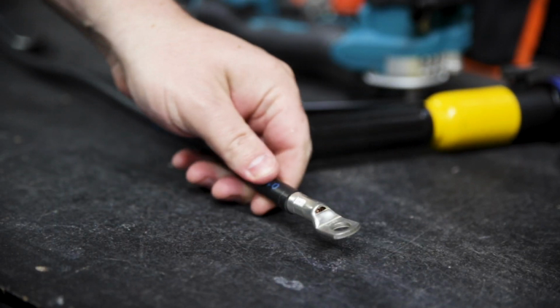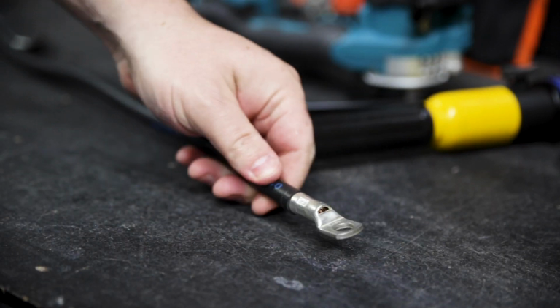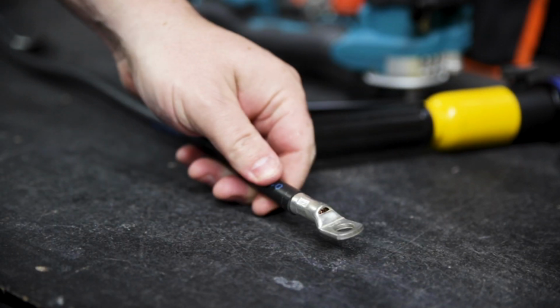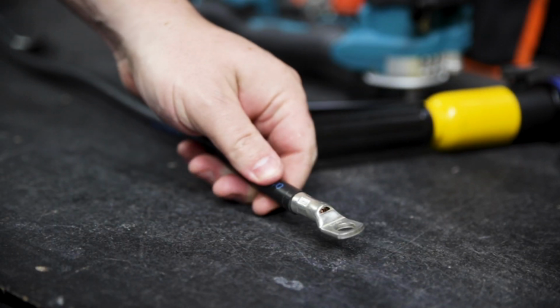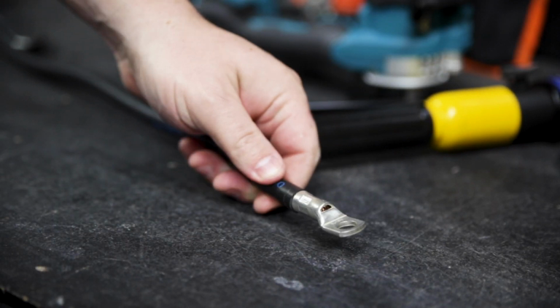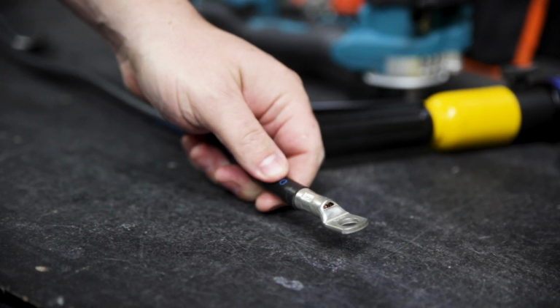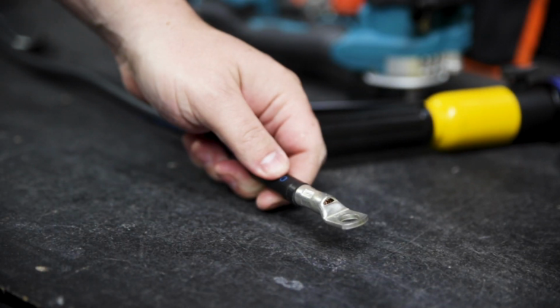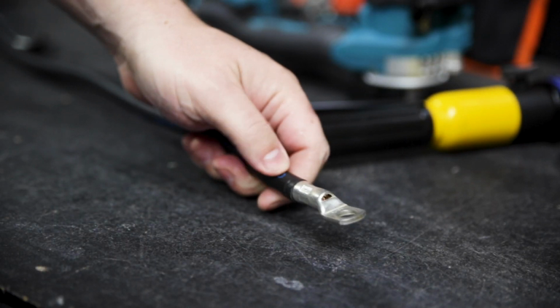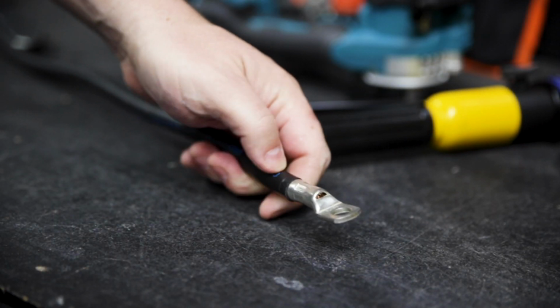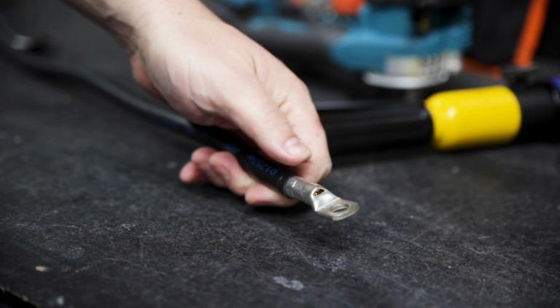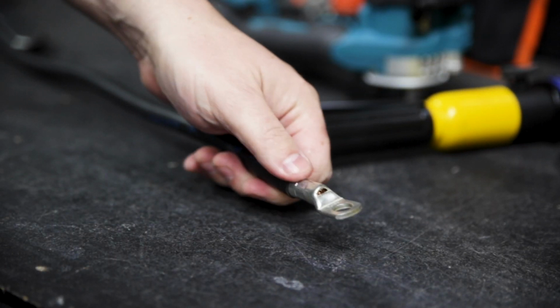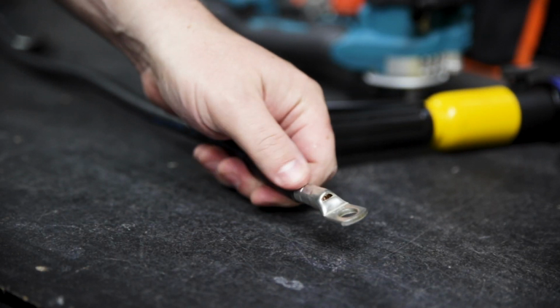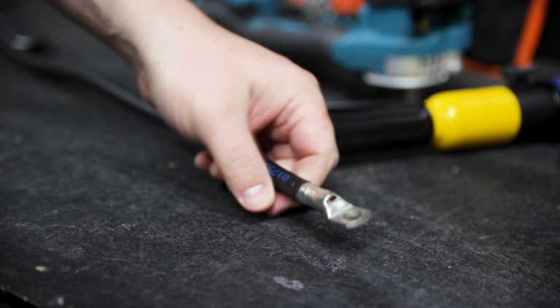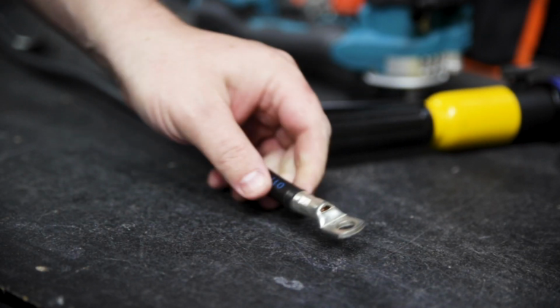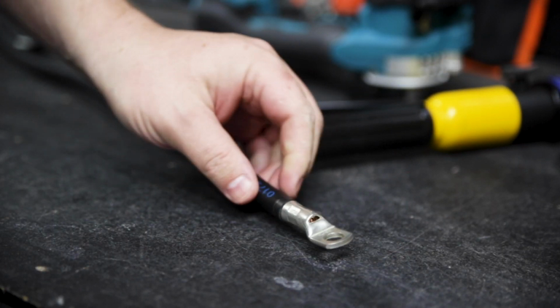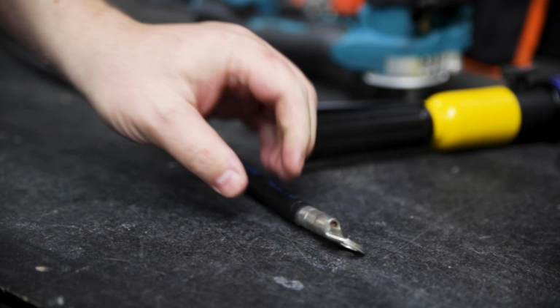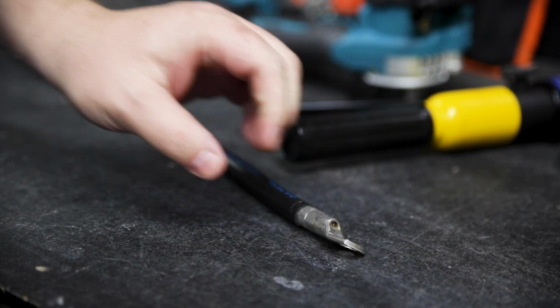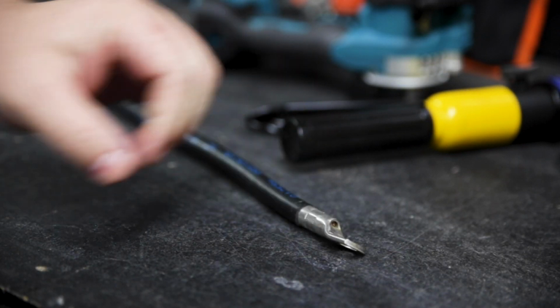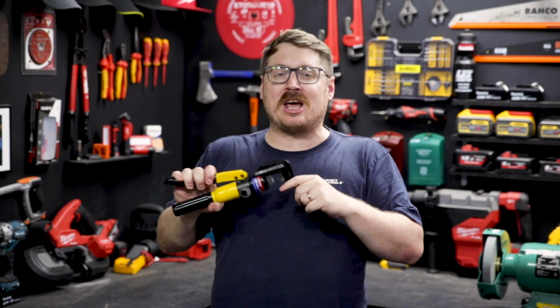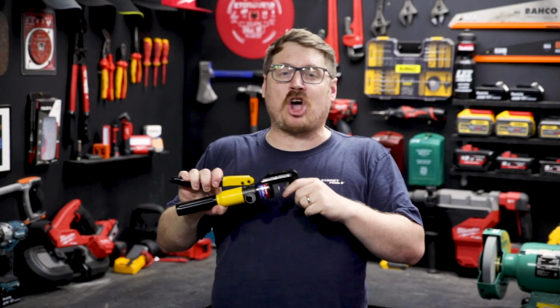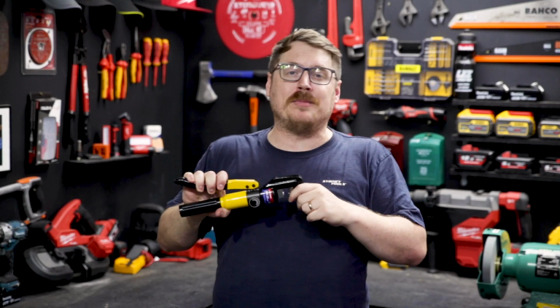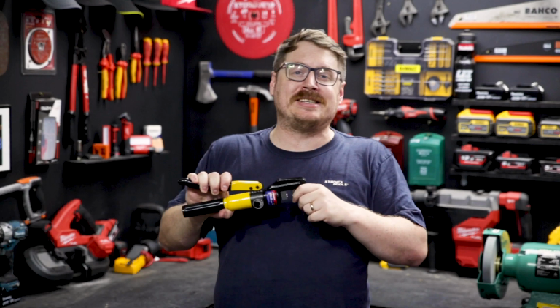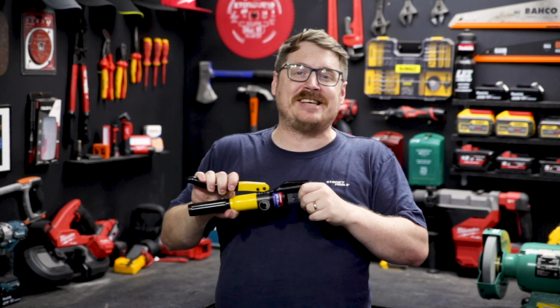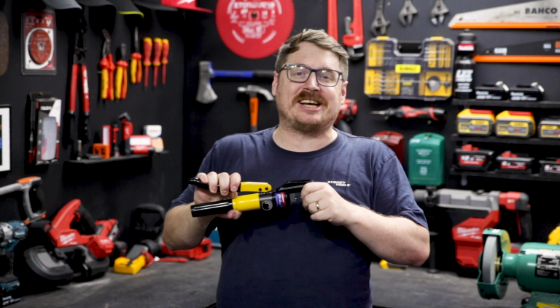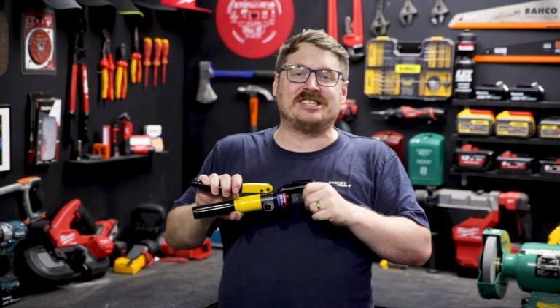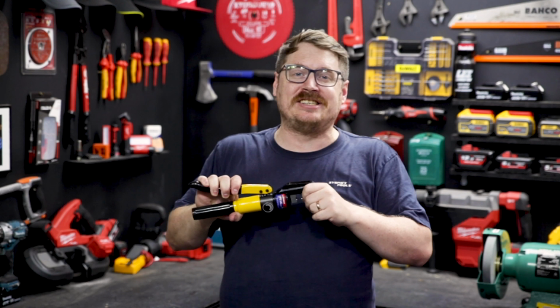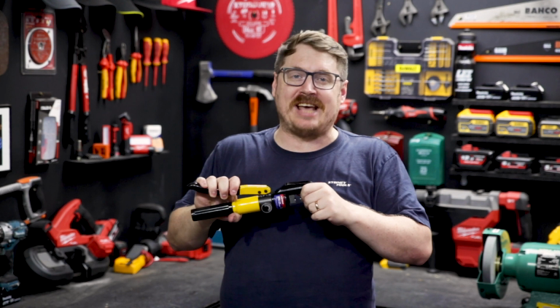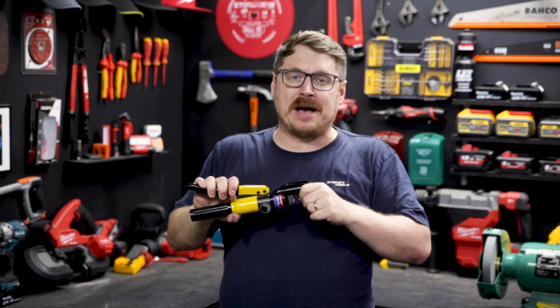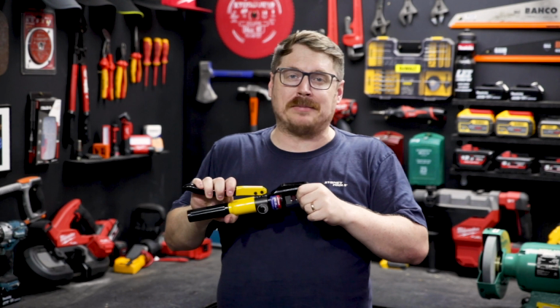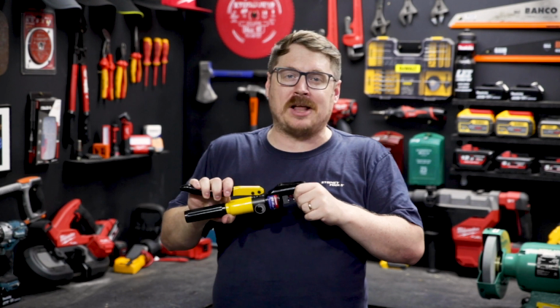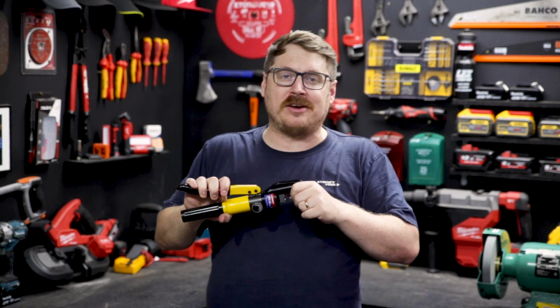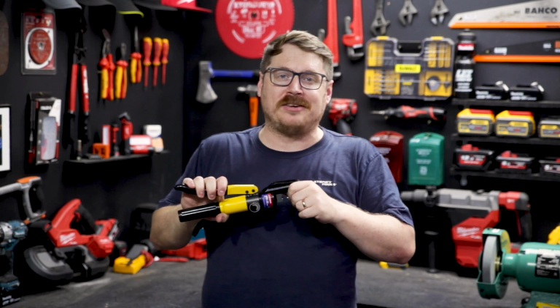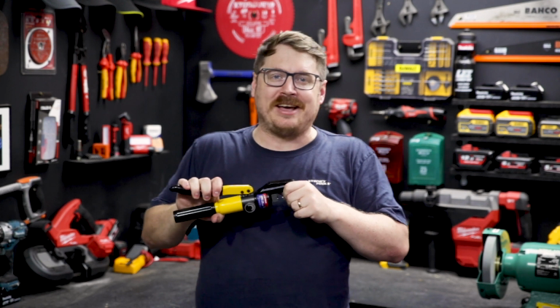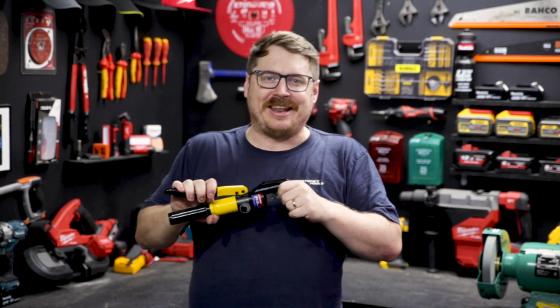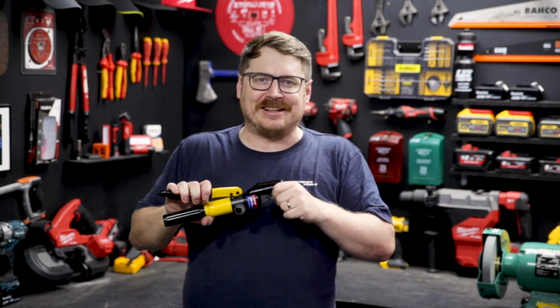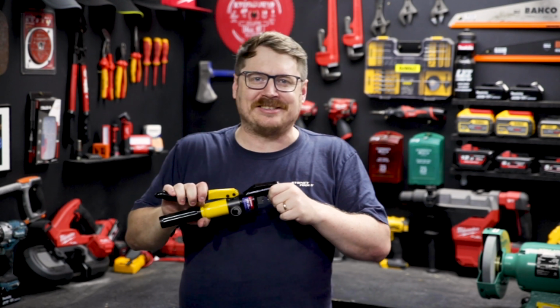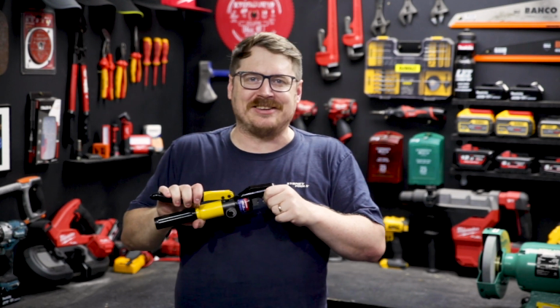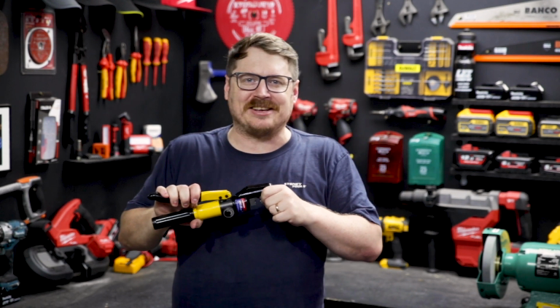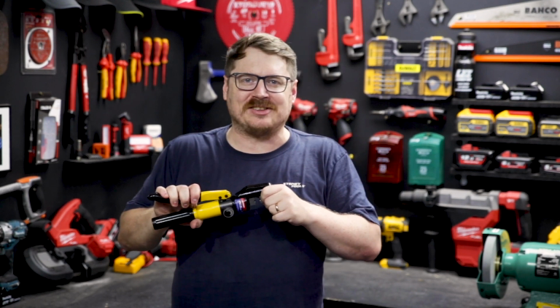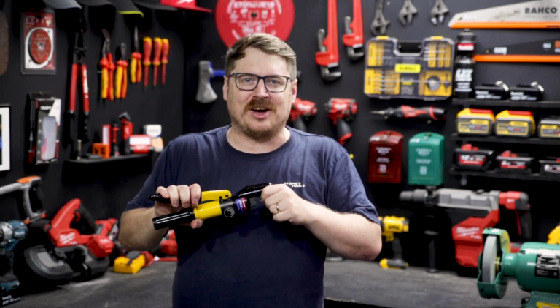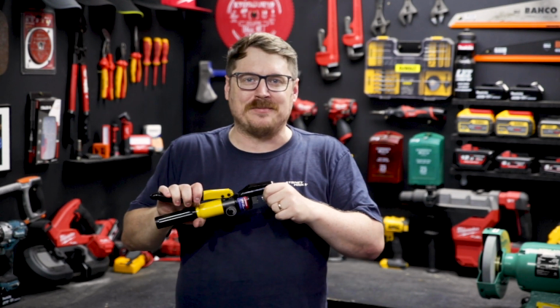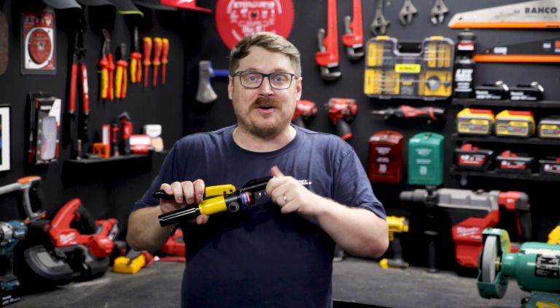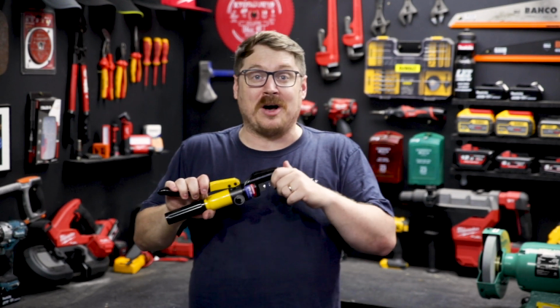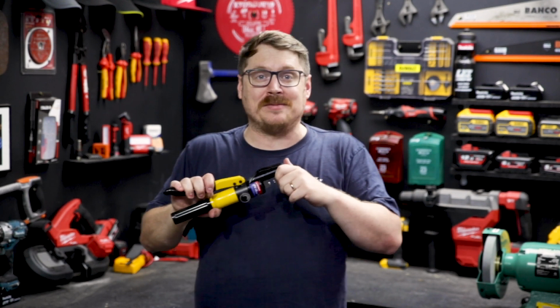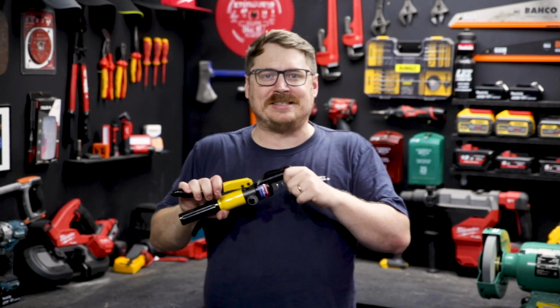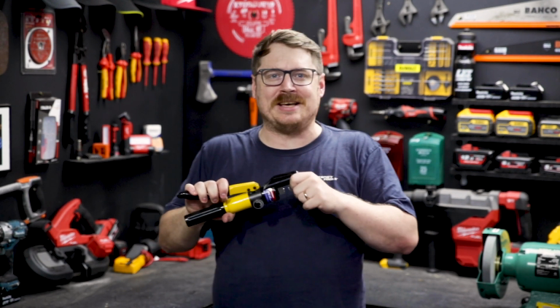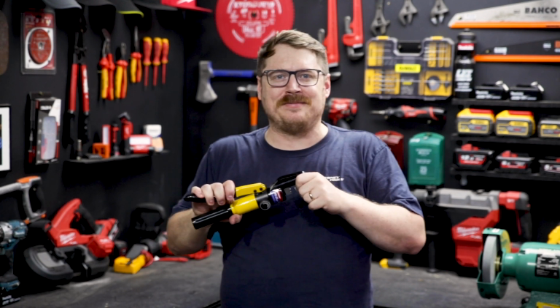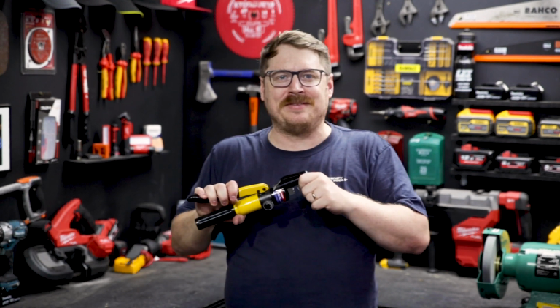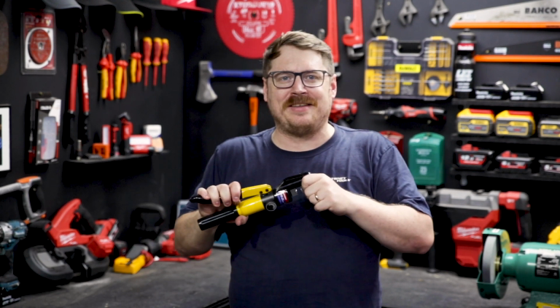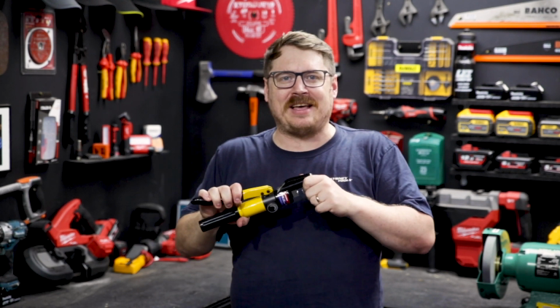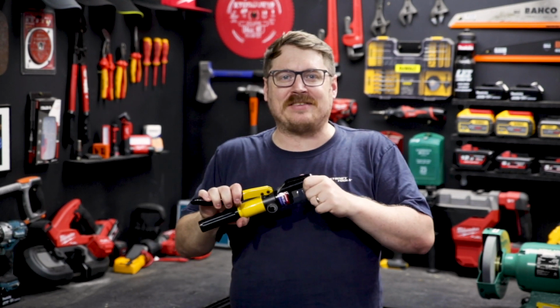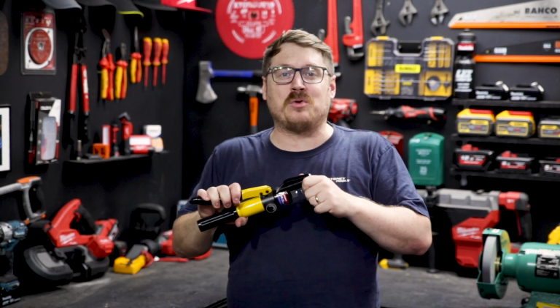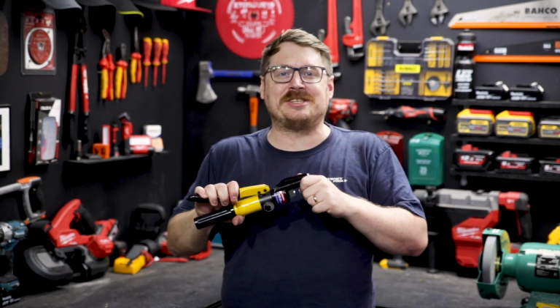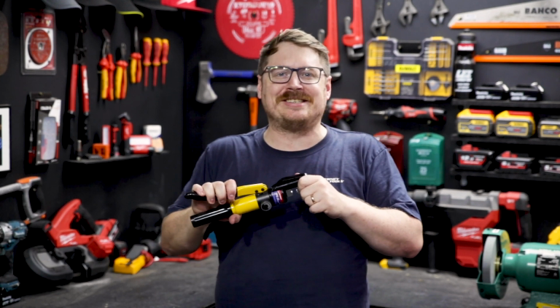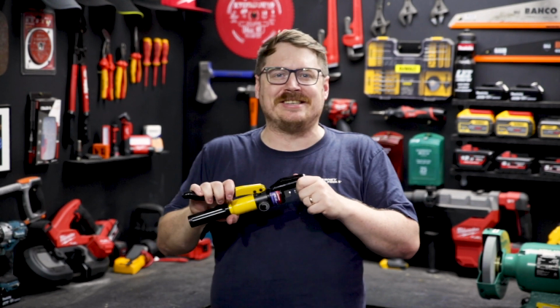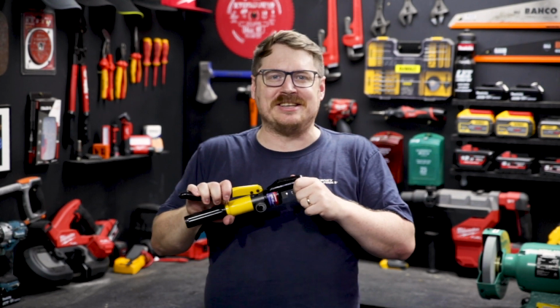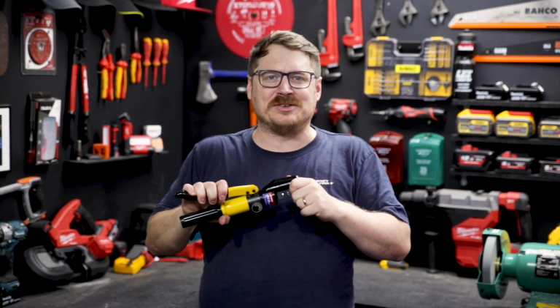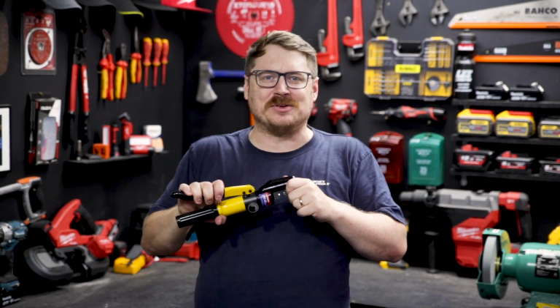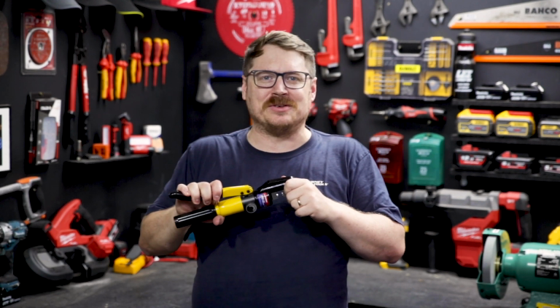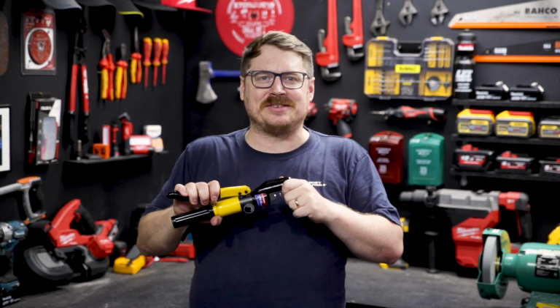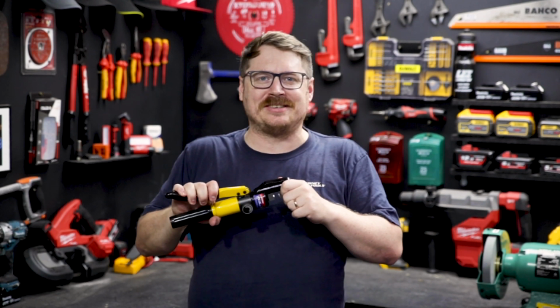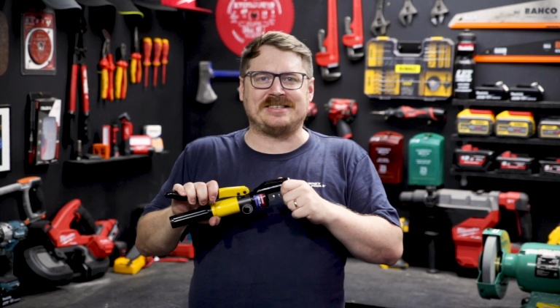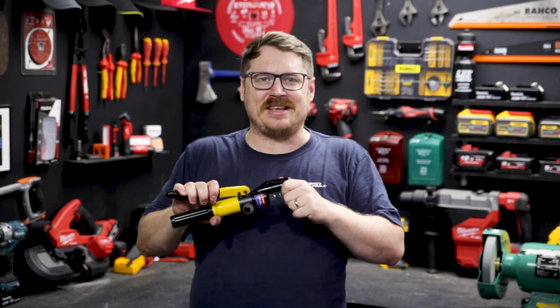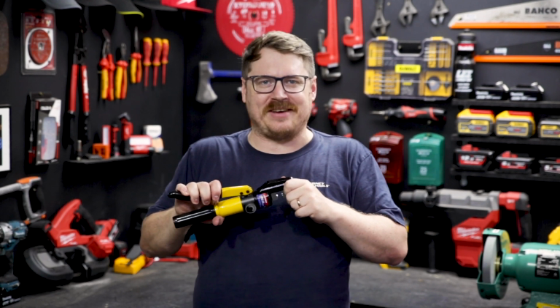If you've got any questions about this crimper, leave them in the comment section down below. And until next time, I'm Tim. Thanks for watching Sydney Tools TV.